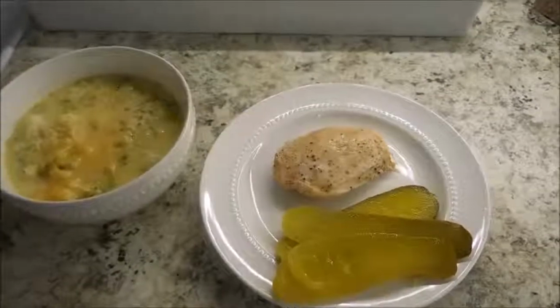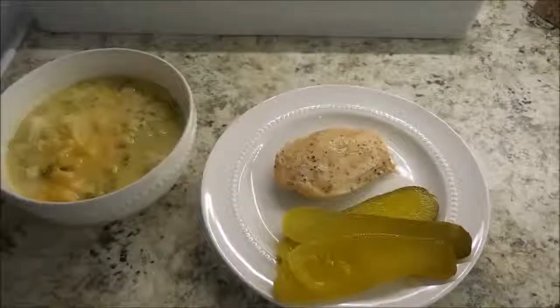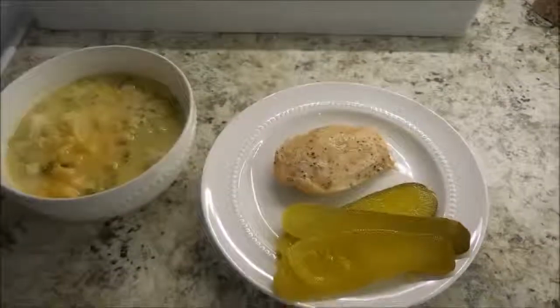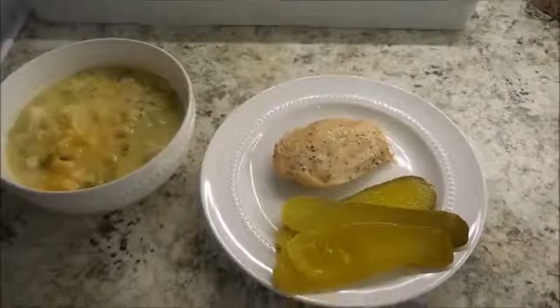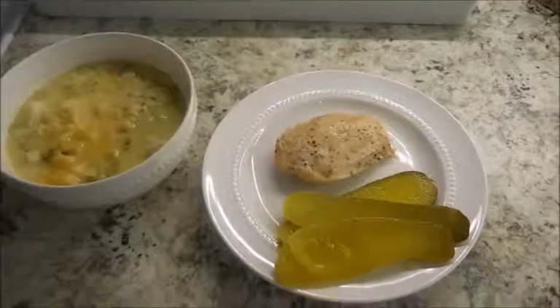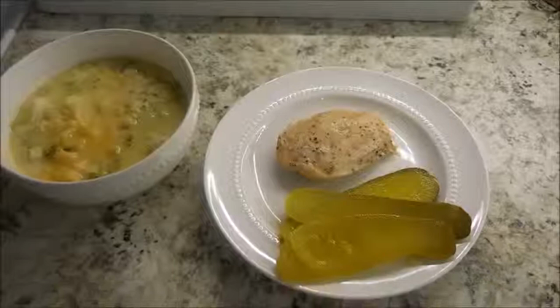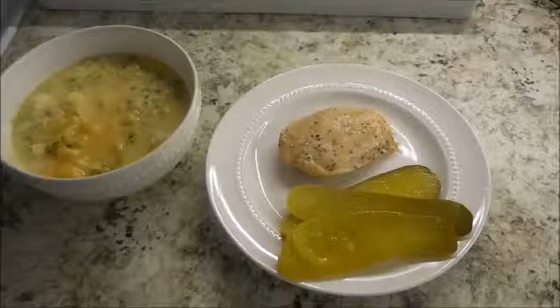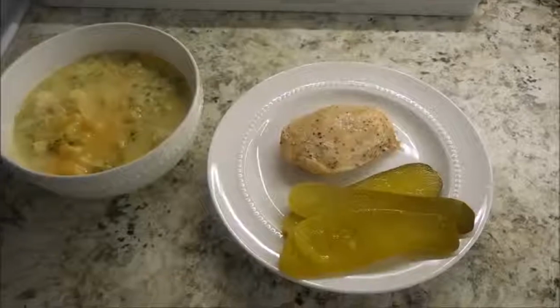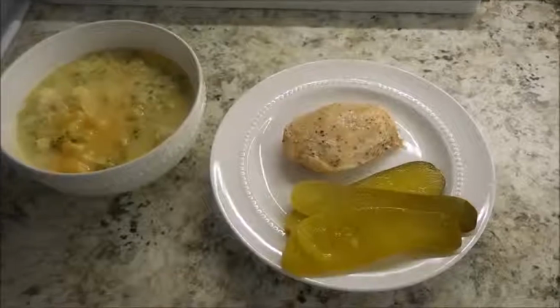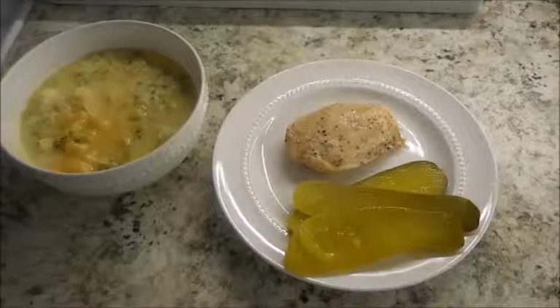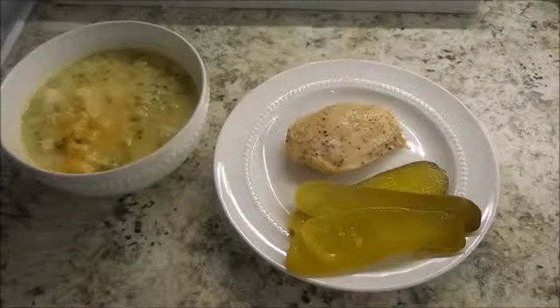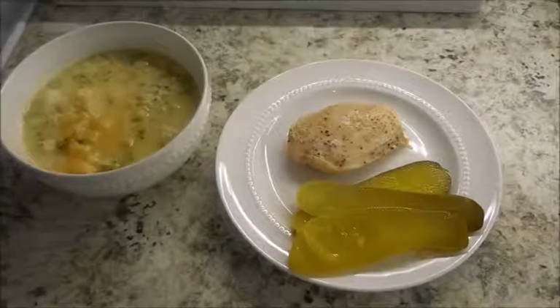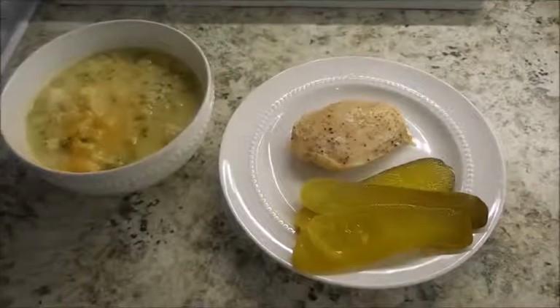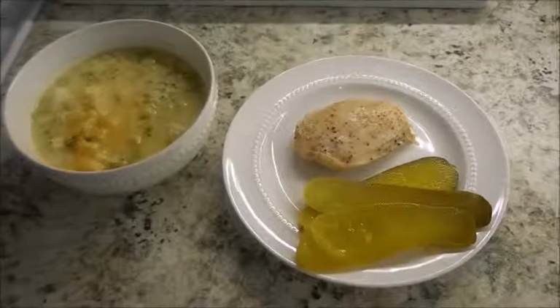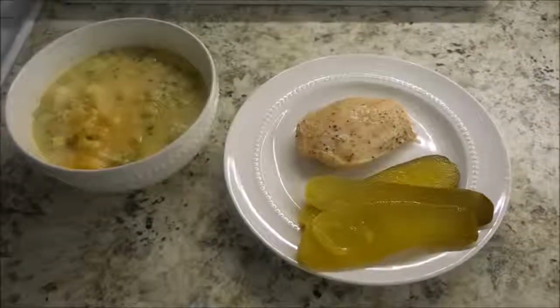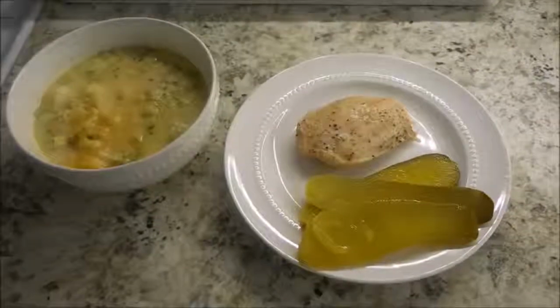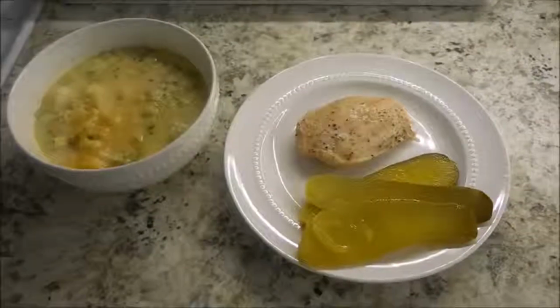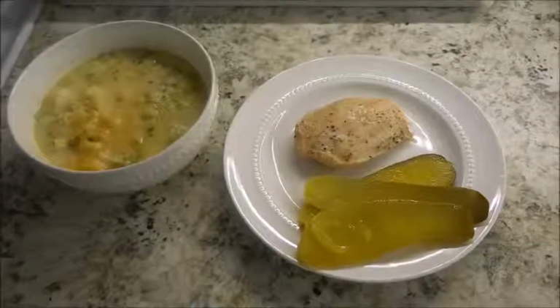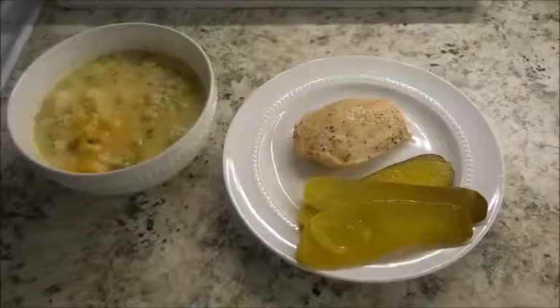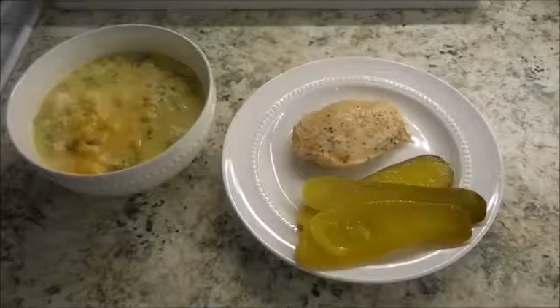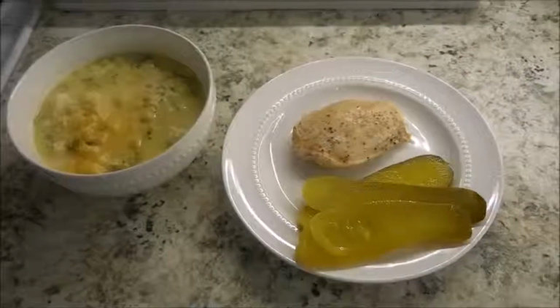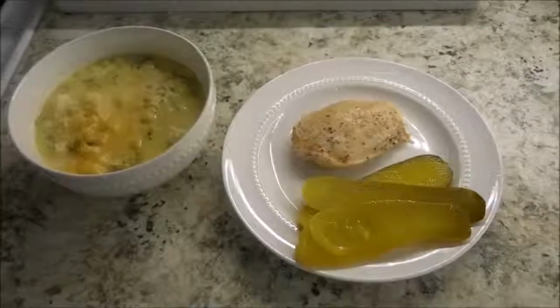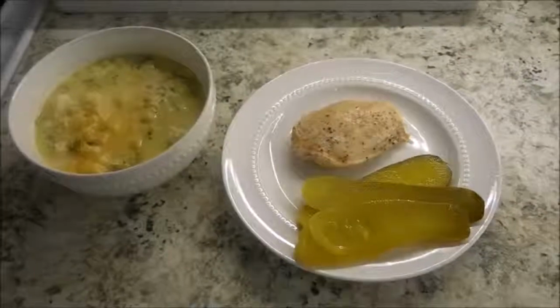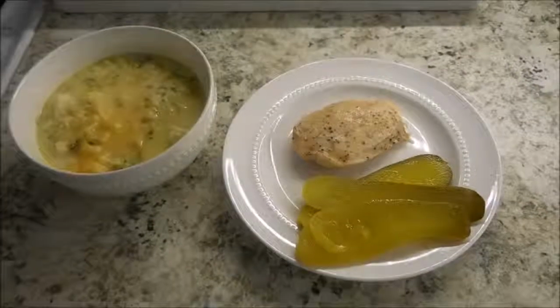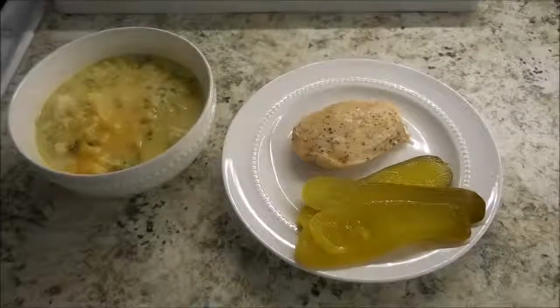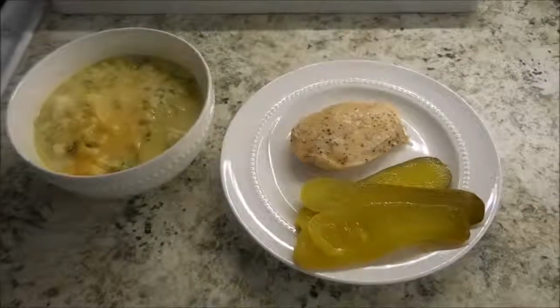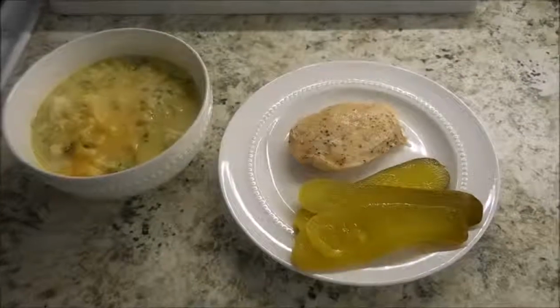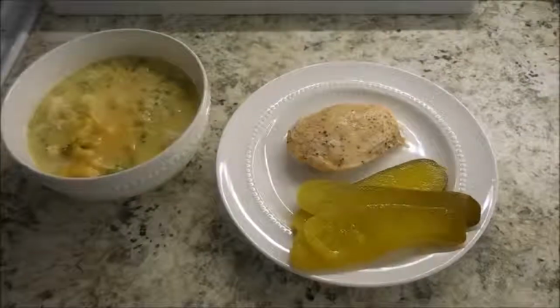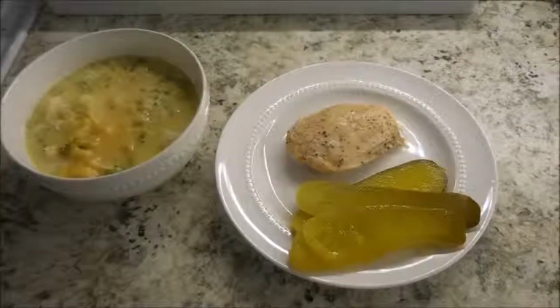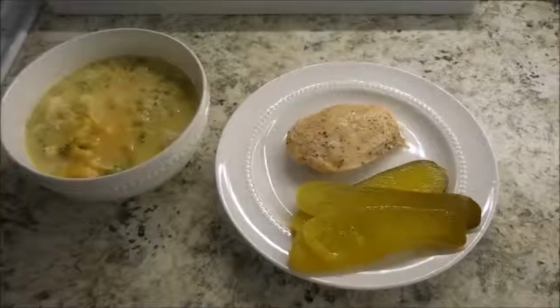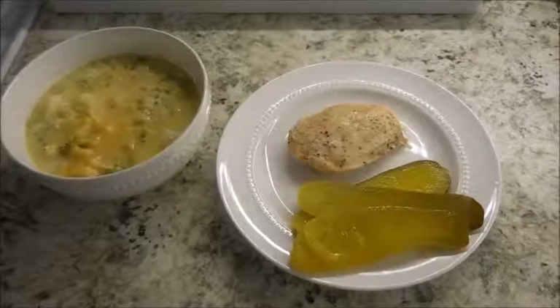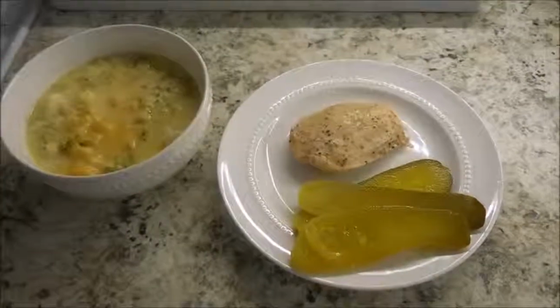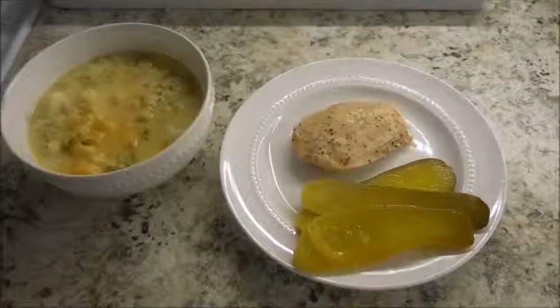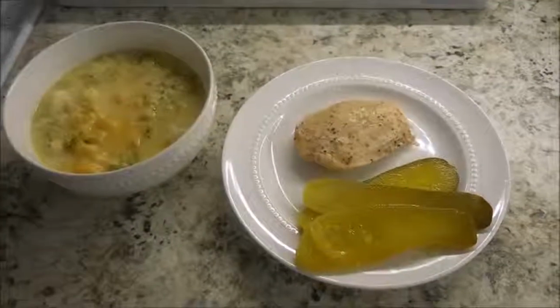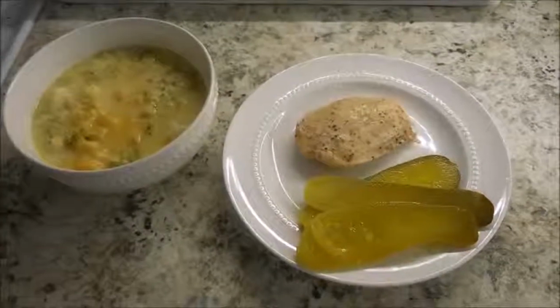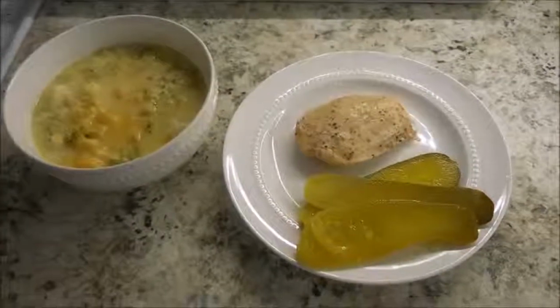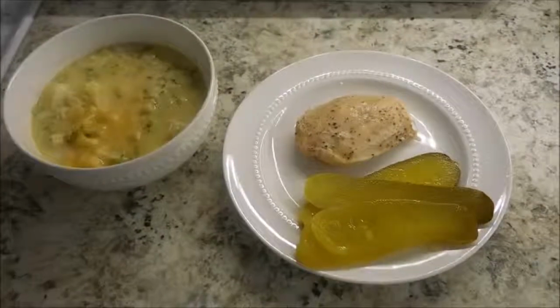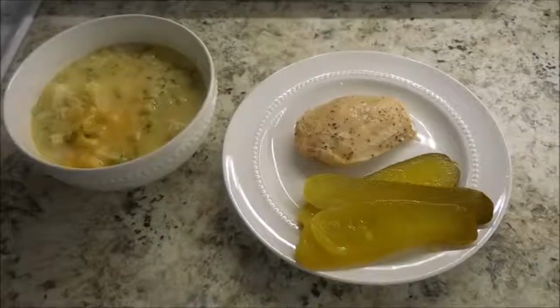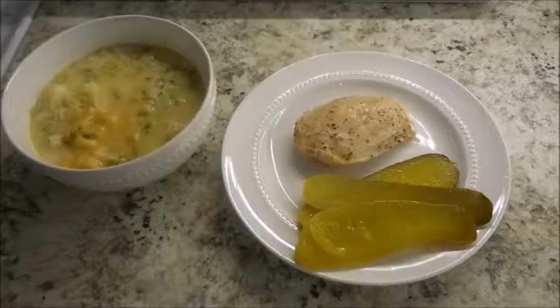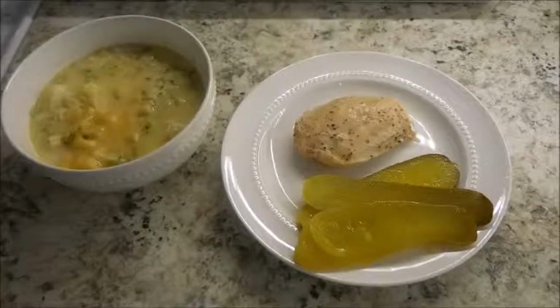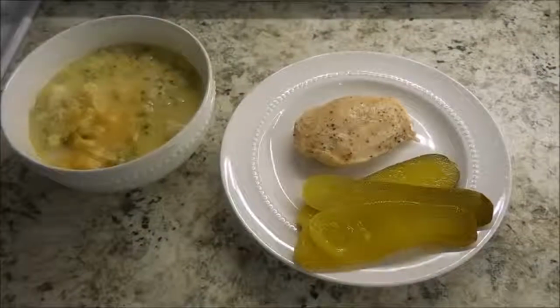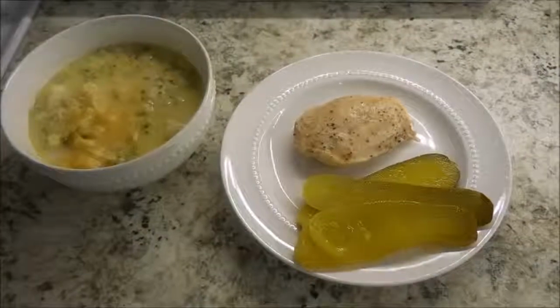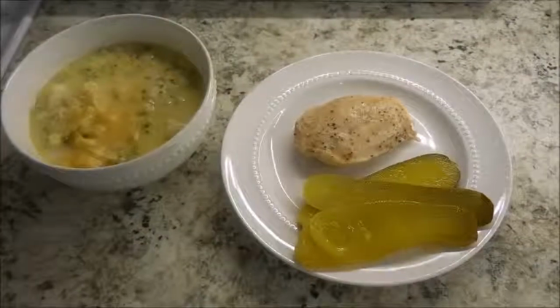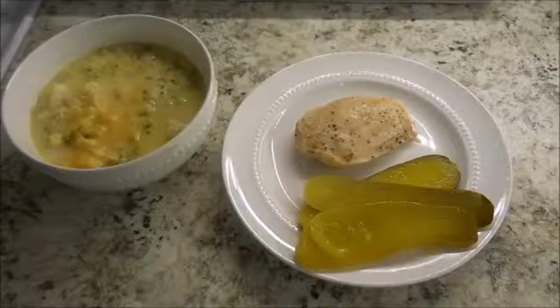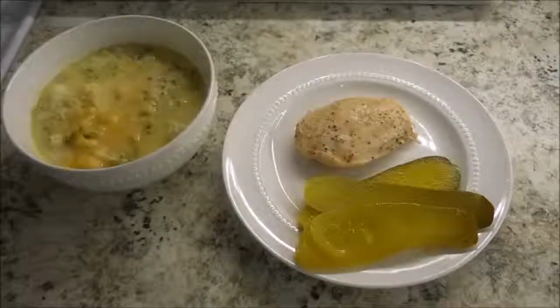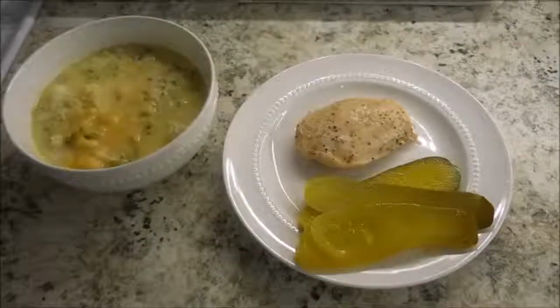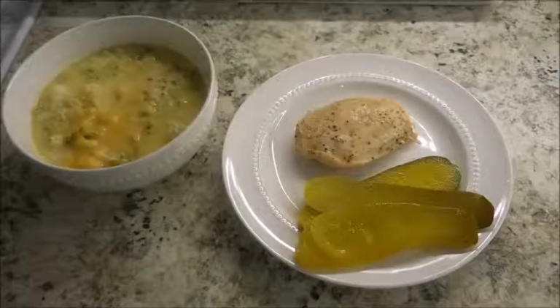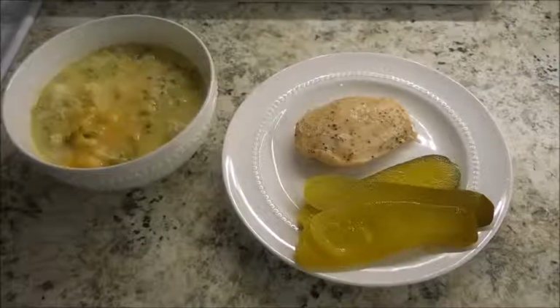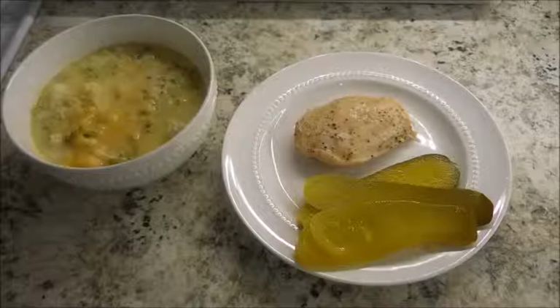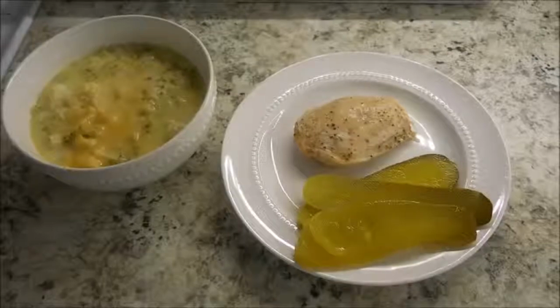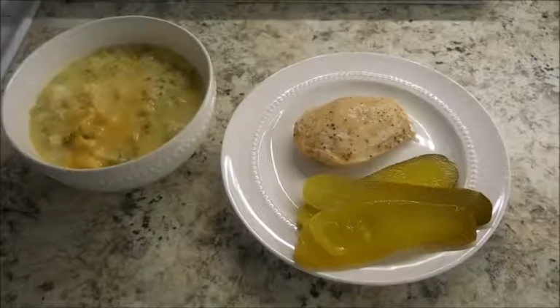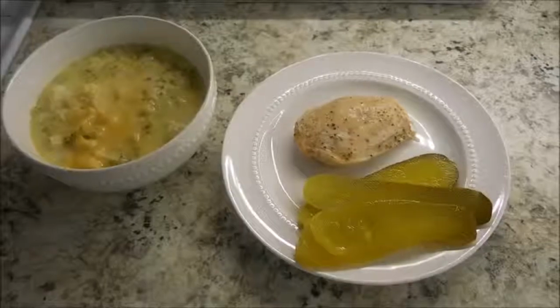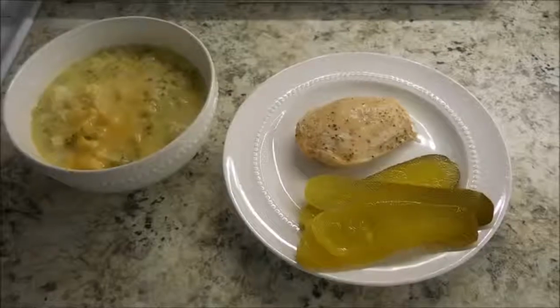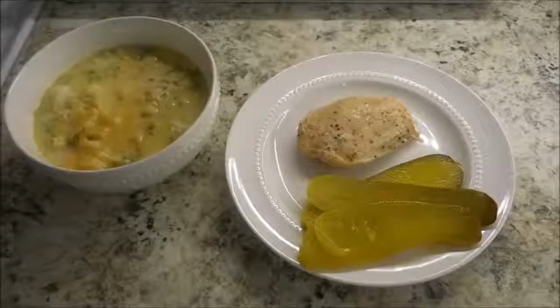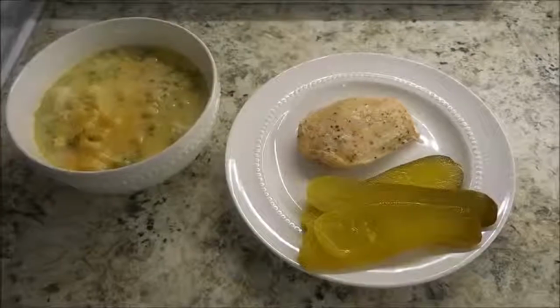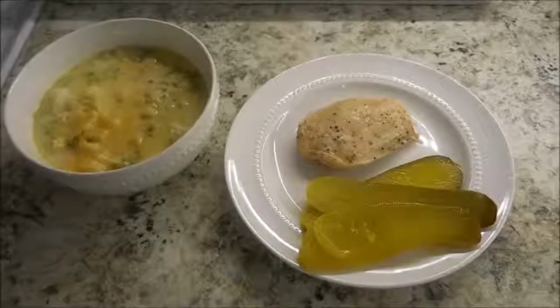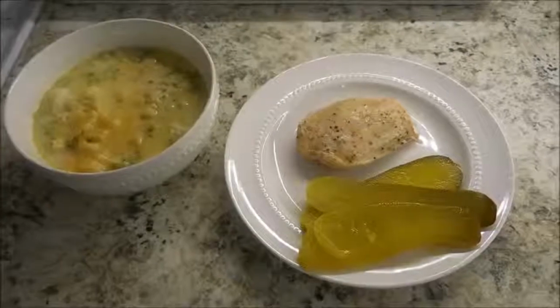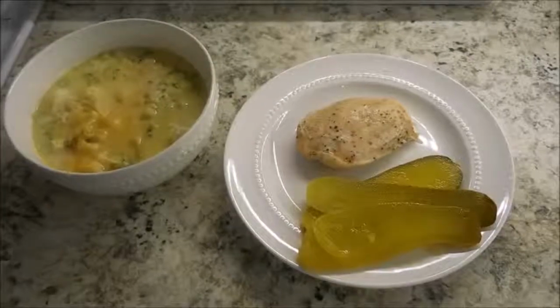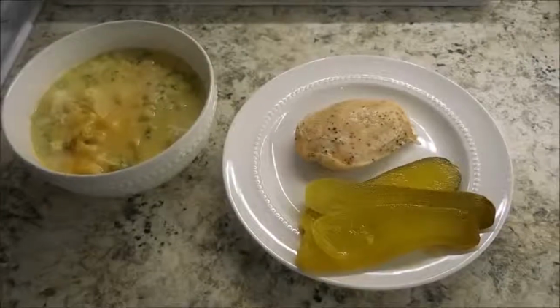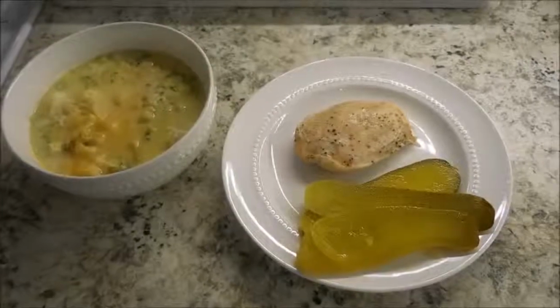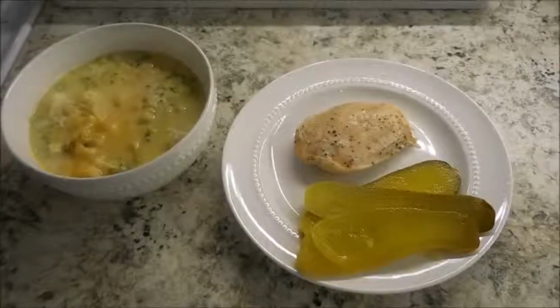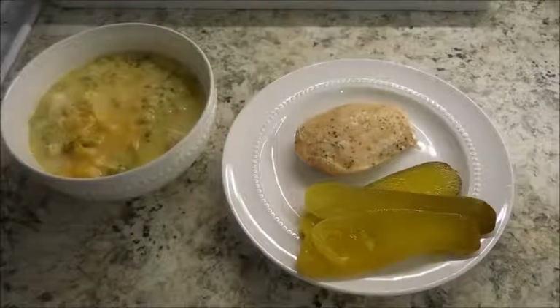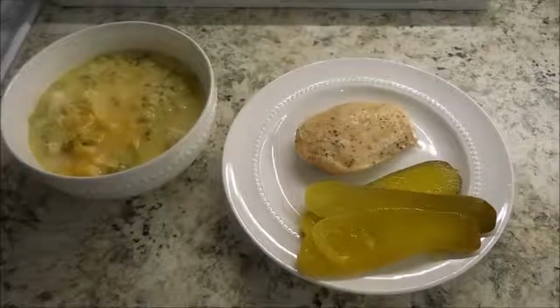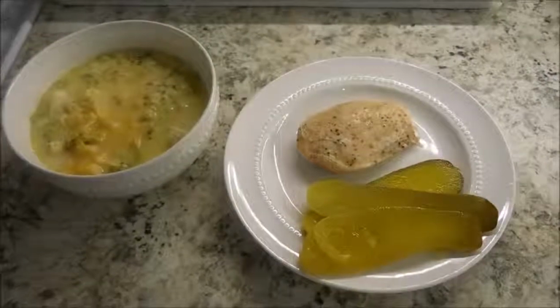And if you are a Trim Healthy Mama, this is an S meal. And for dessert, I have an outrageous brownie.